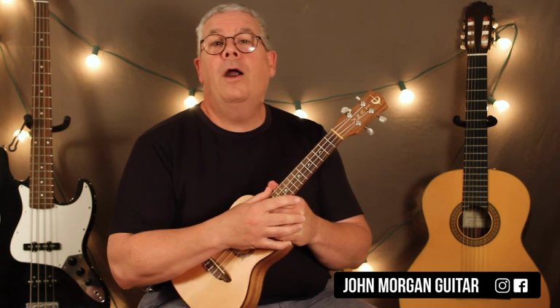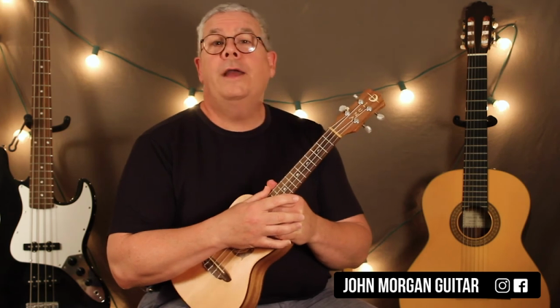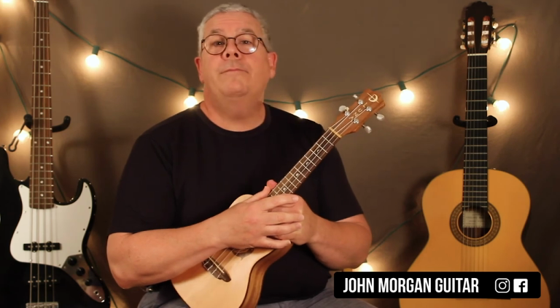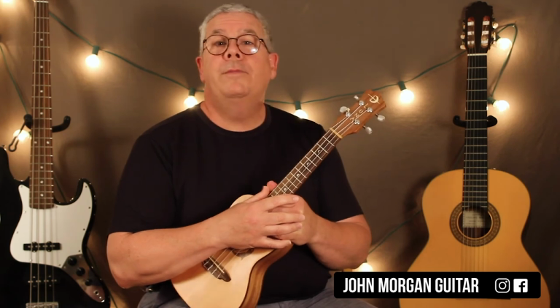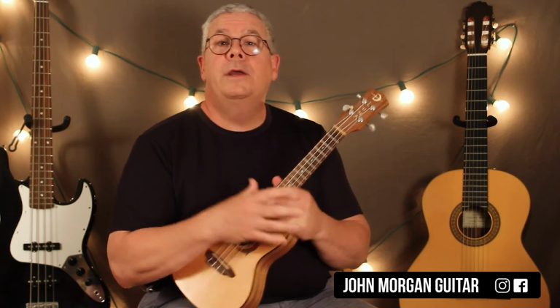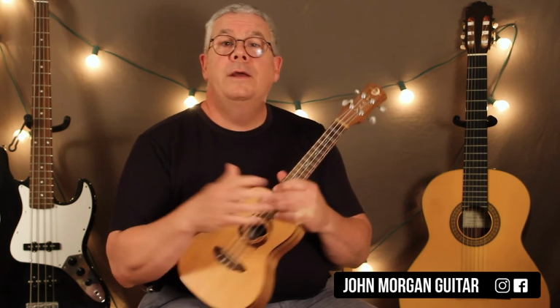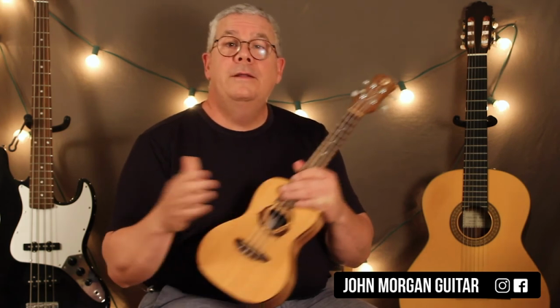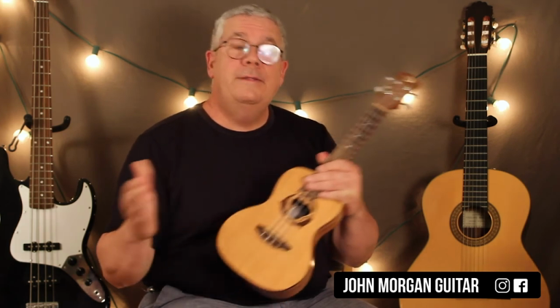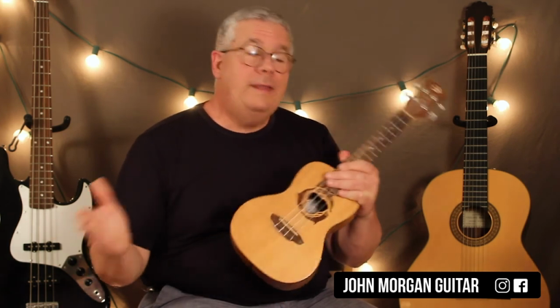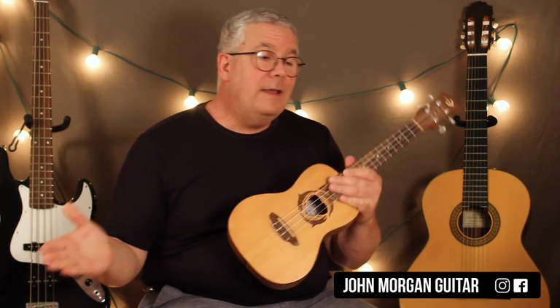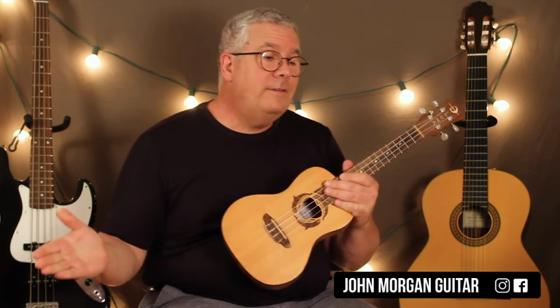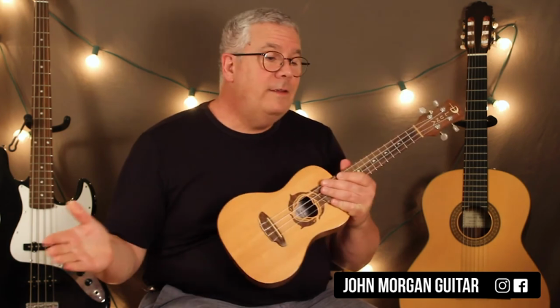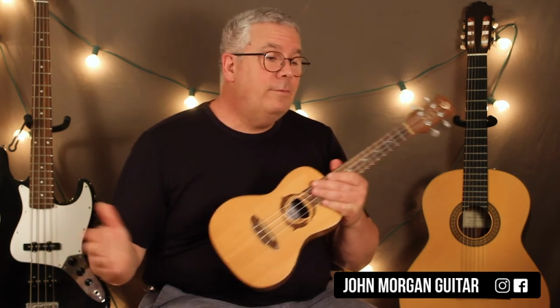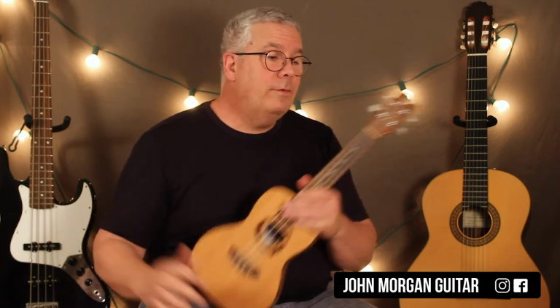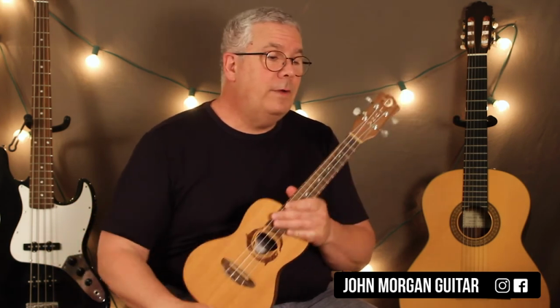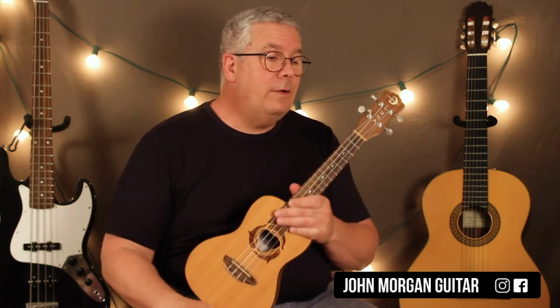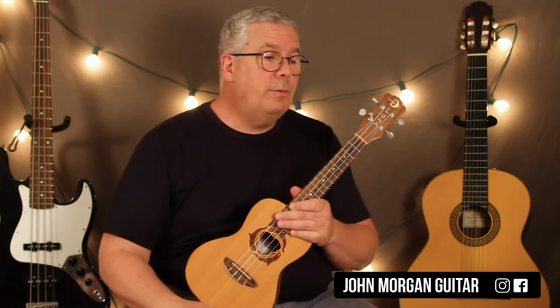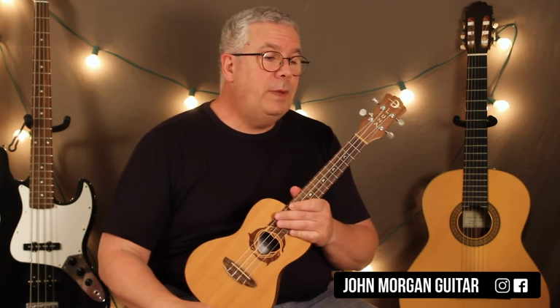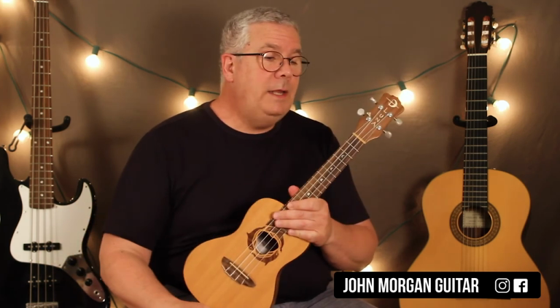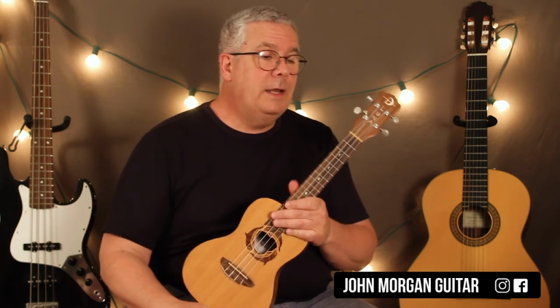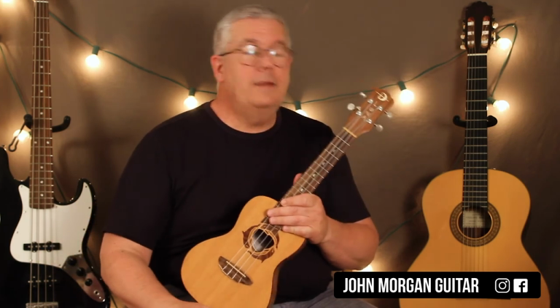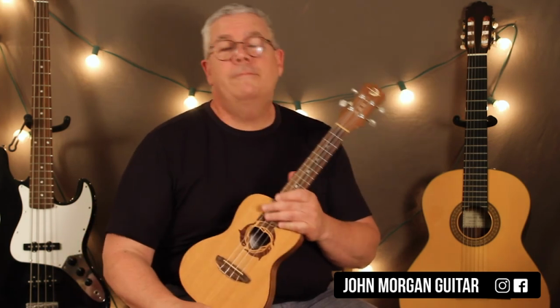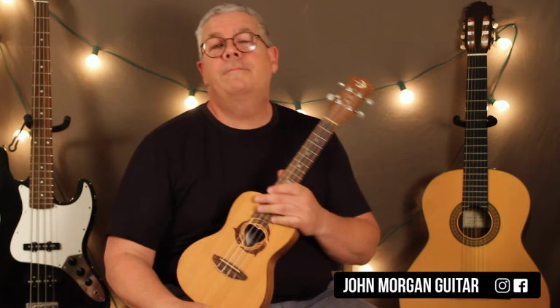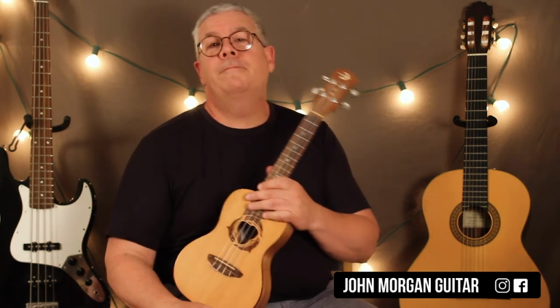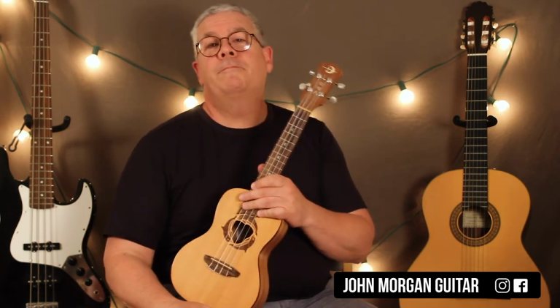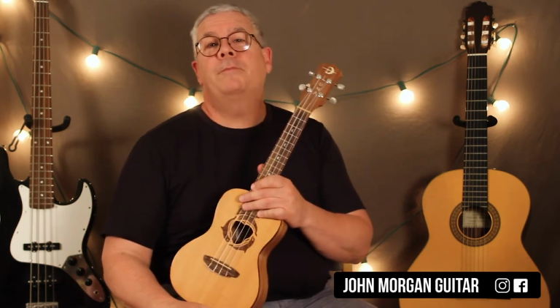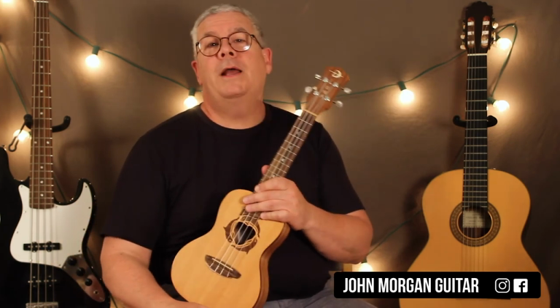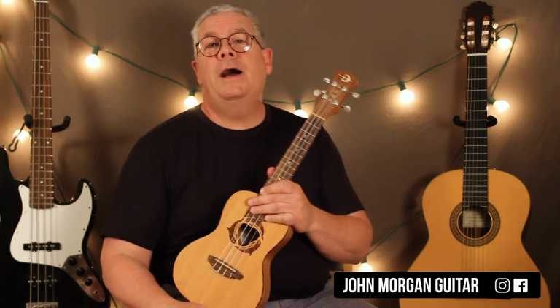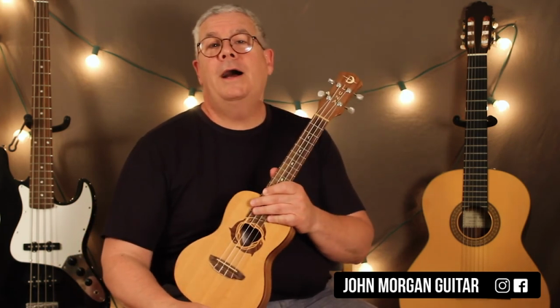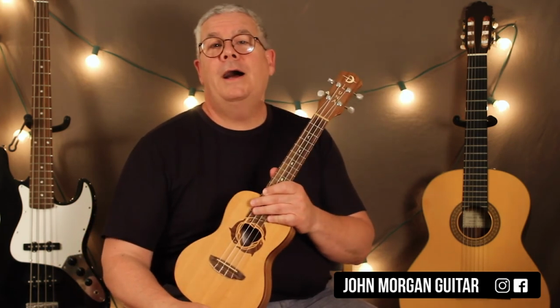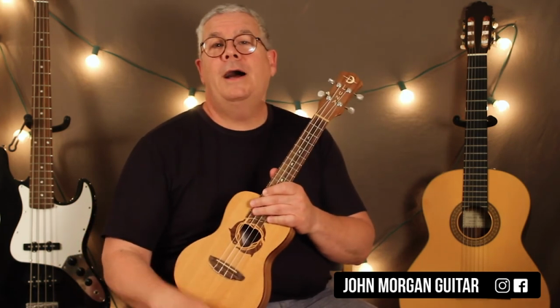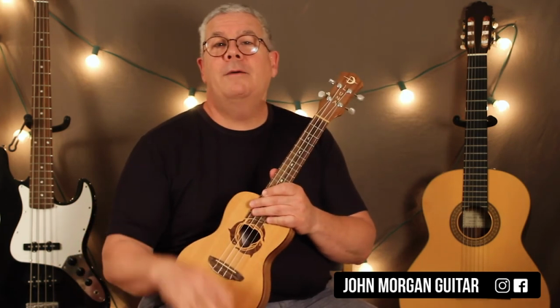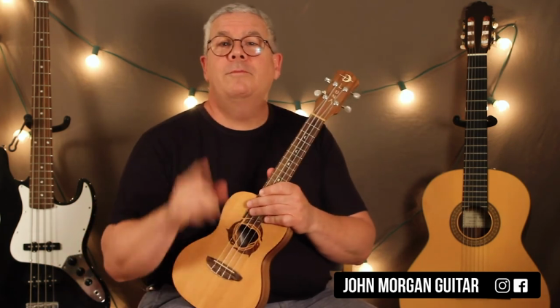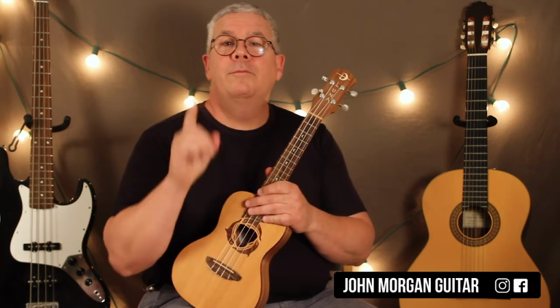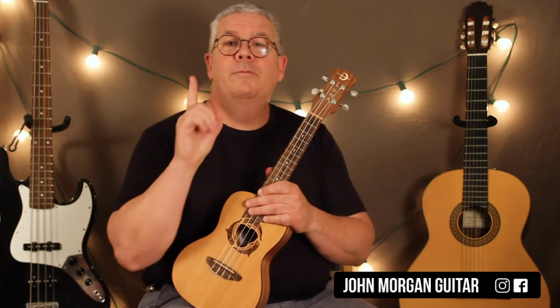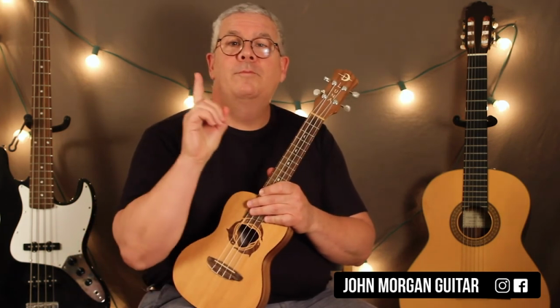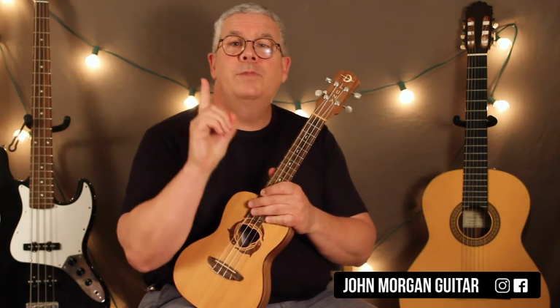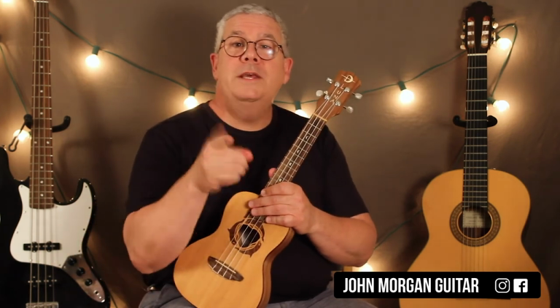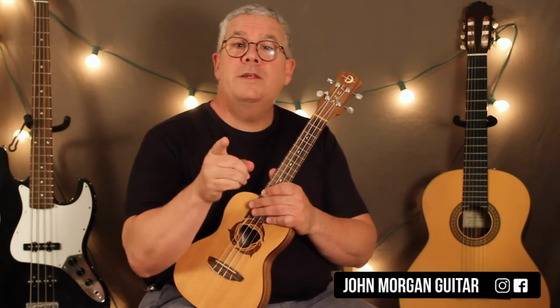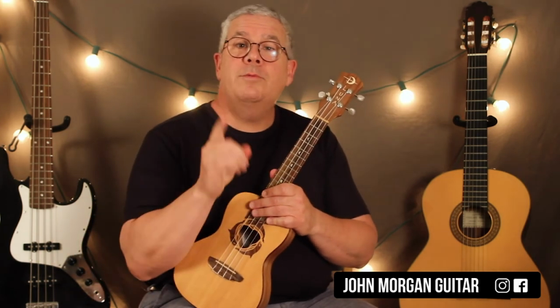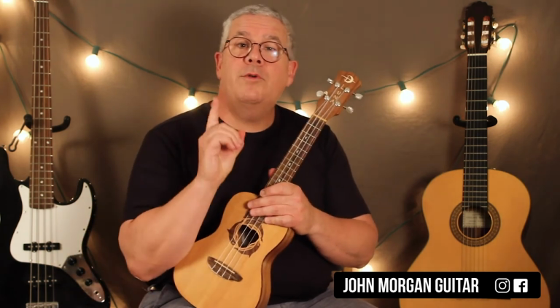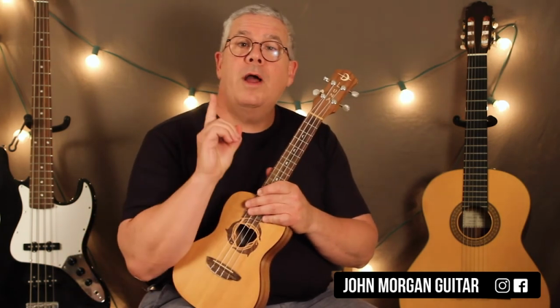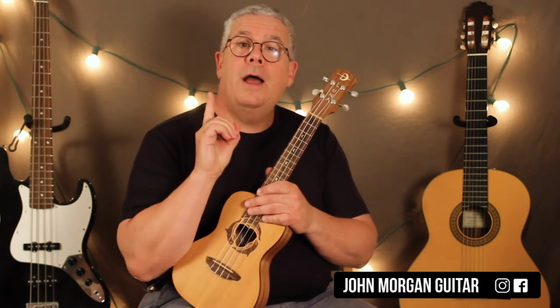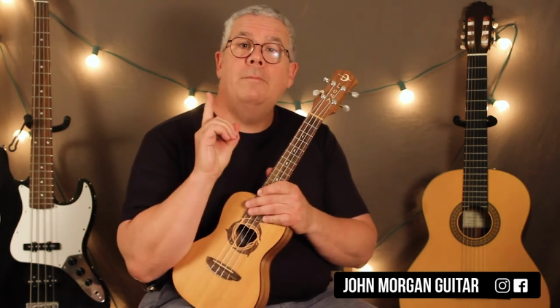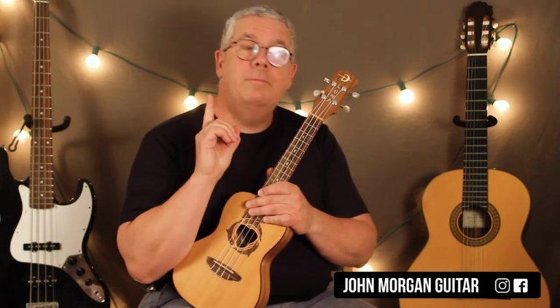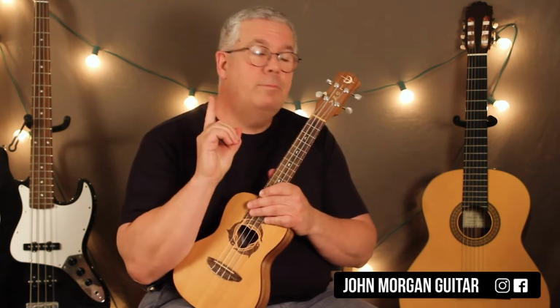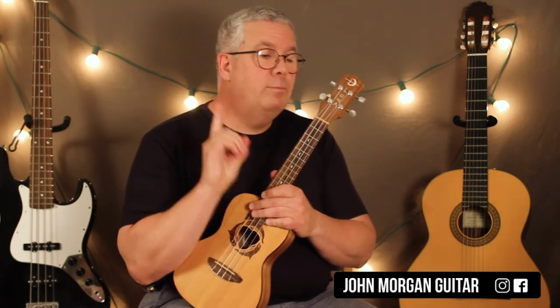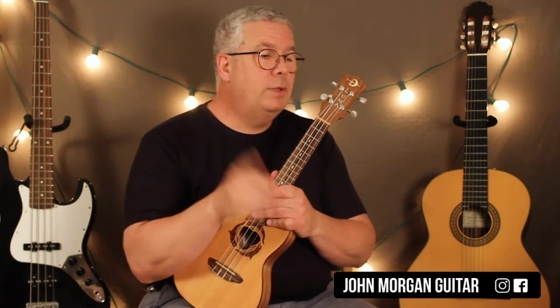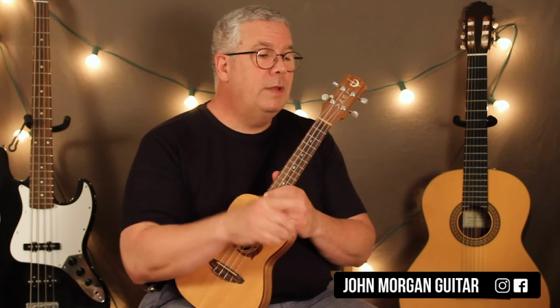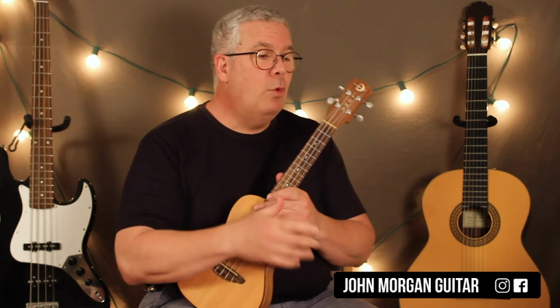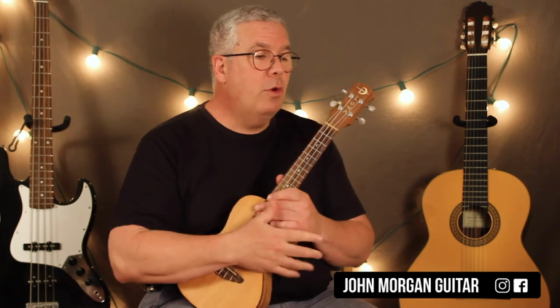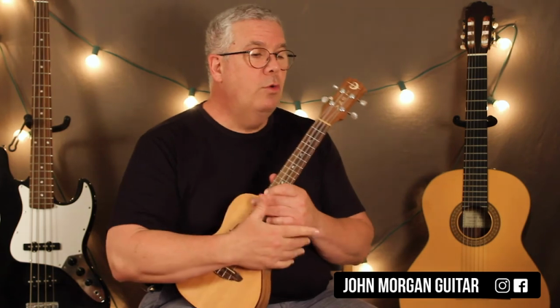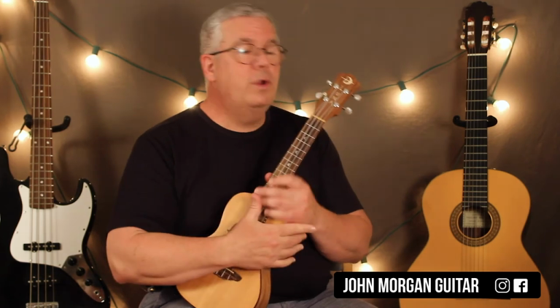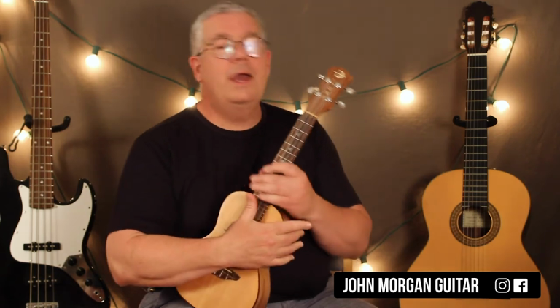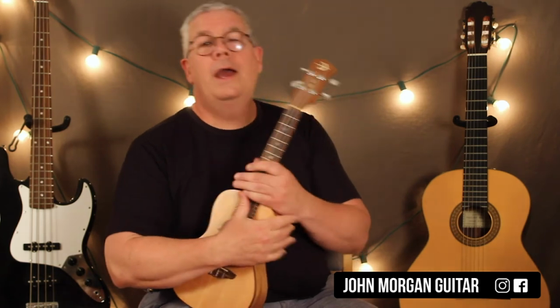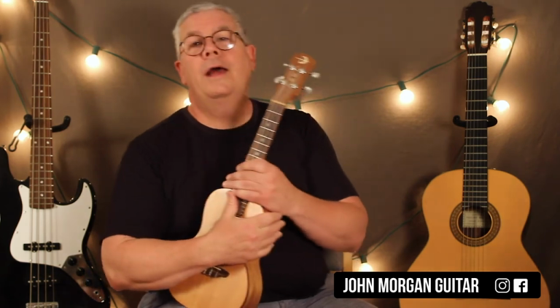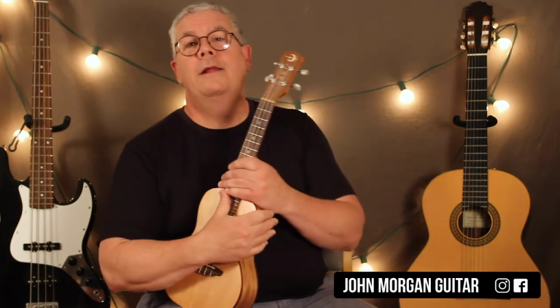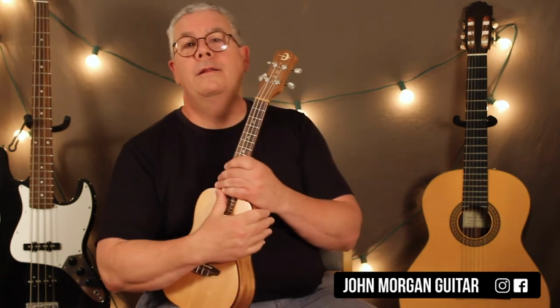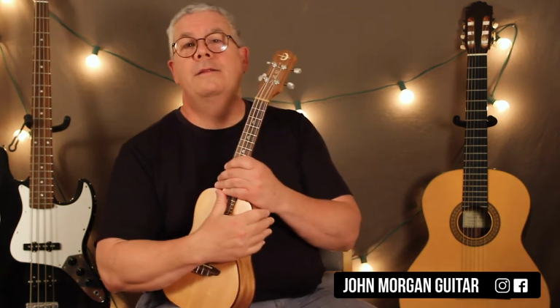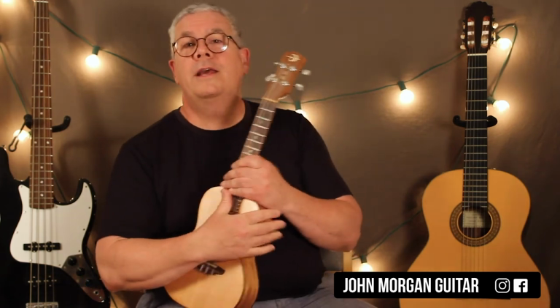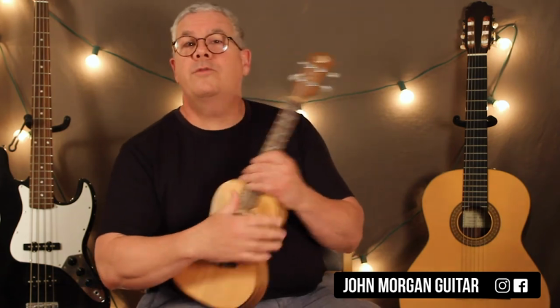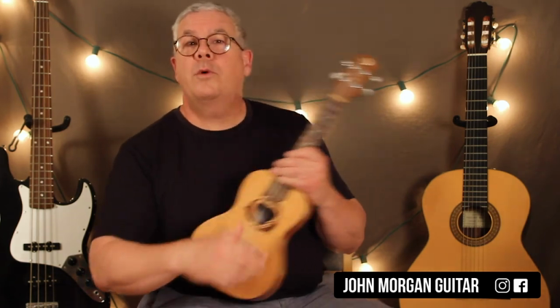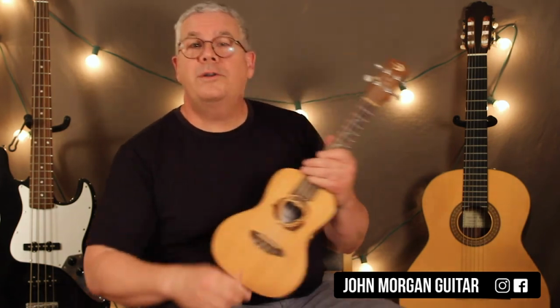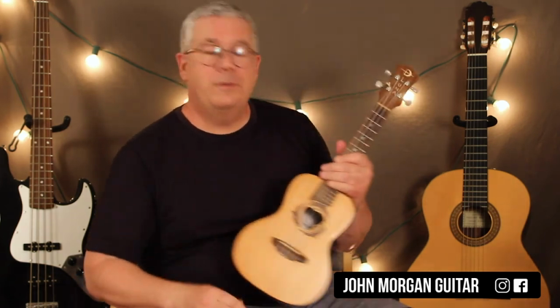Alright, that's it for Found a Peanut. Please subscribe, play more ukulele, and thanks for watching.